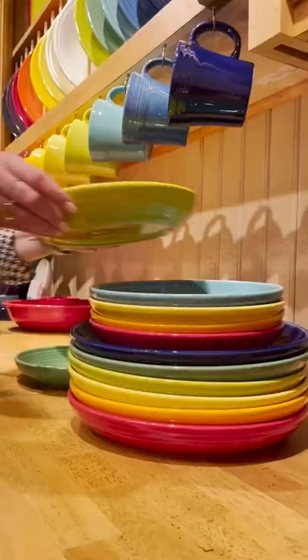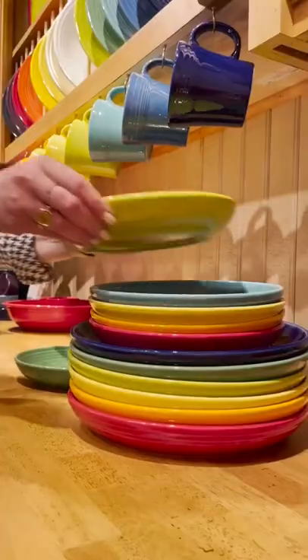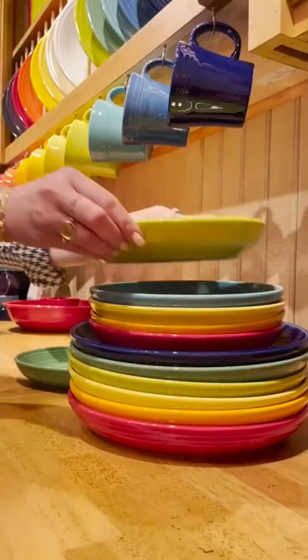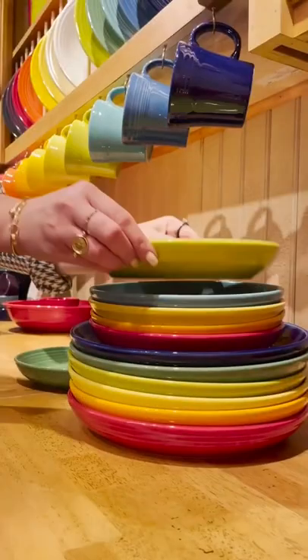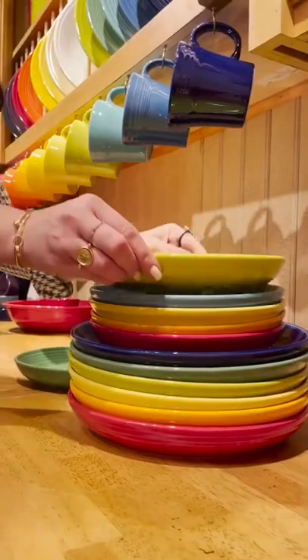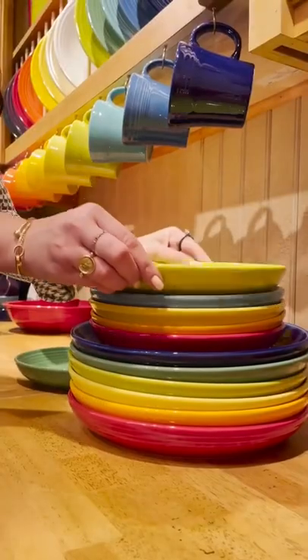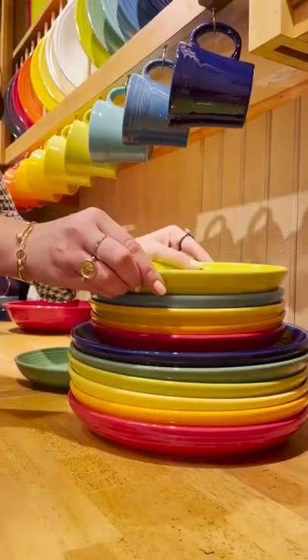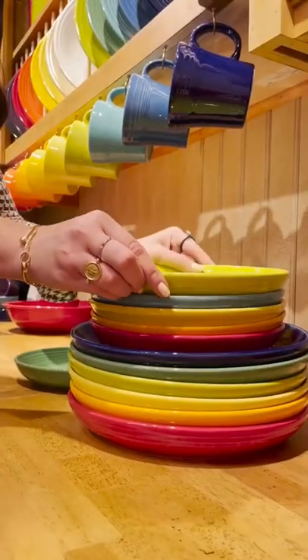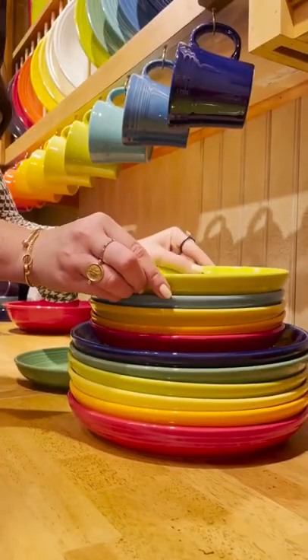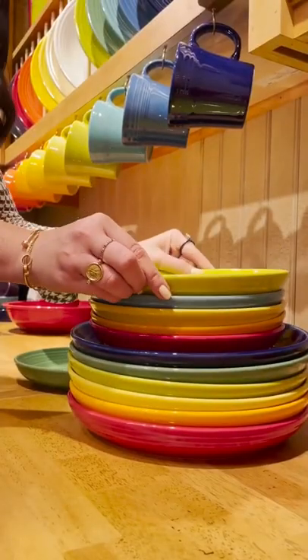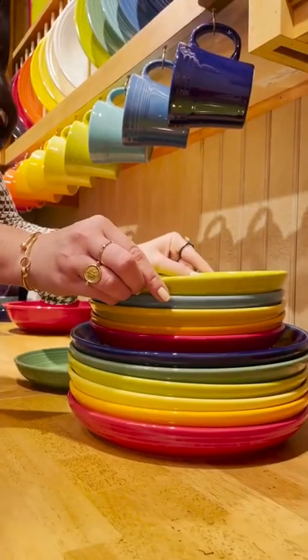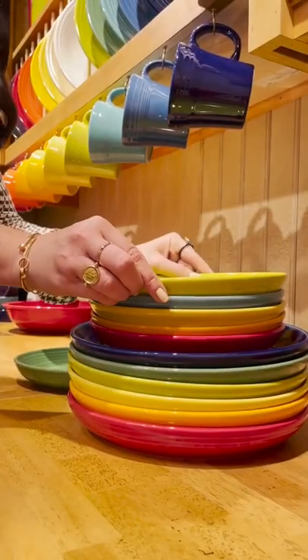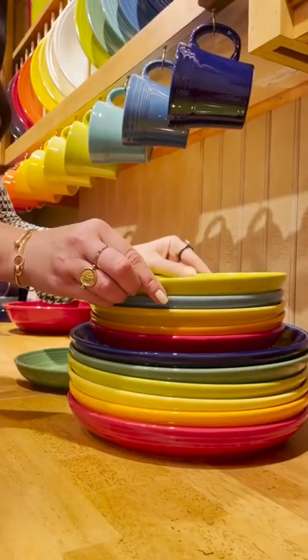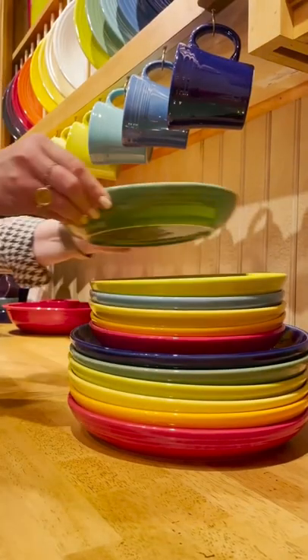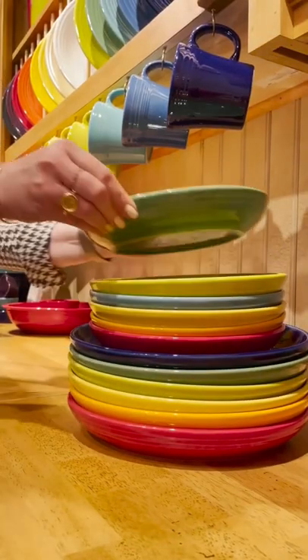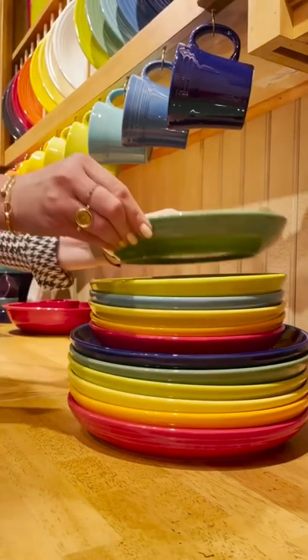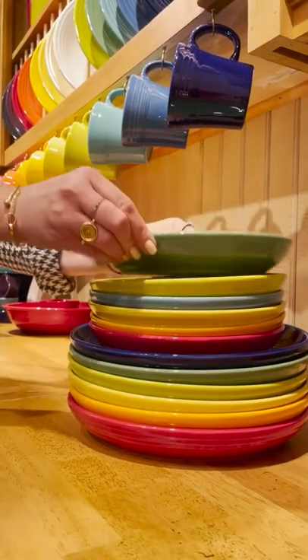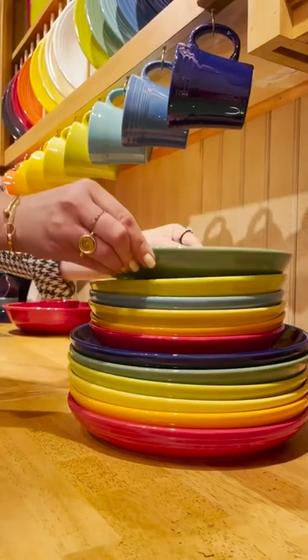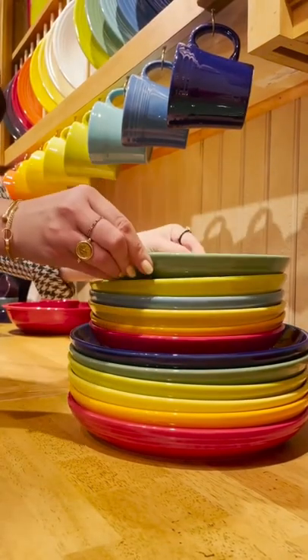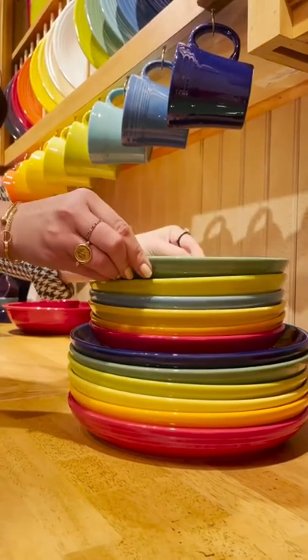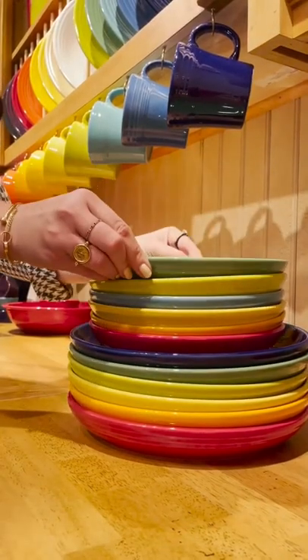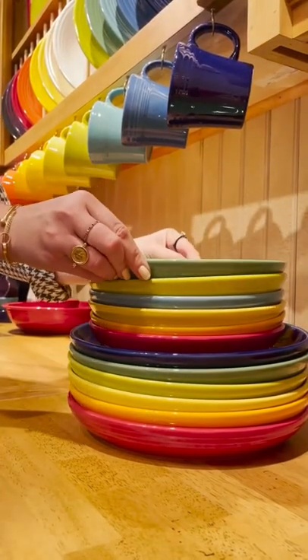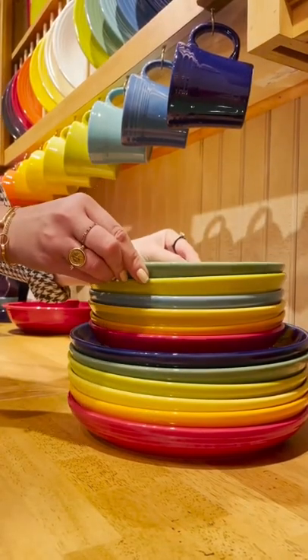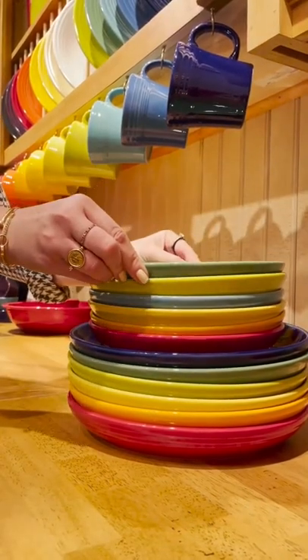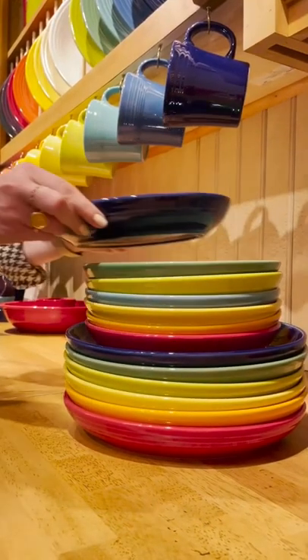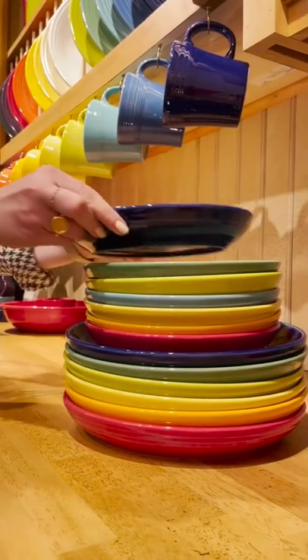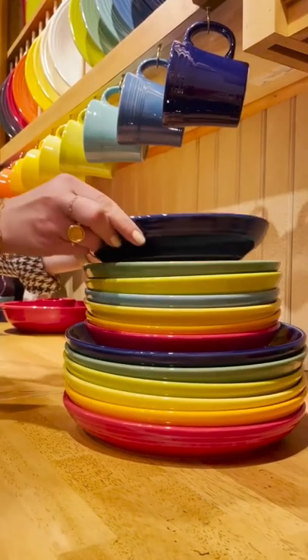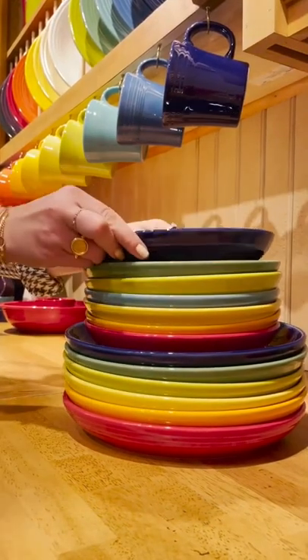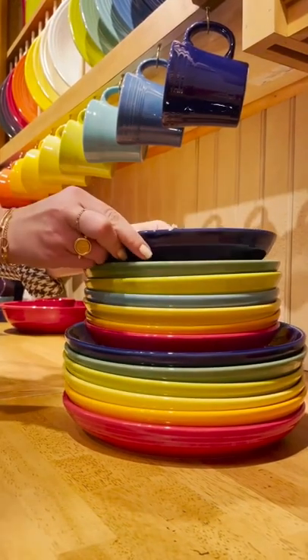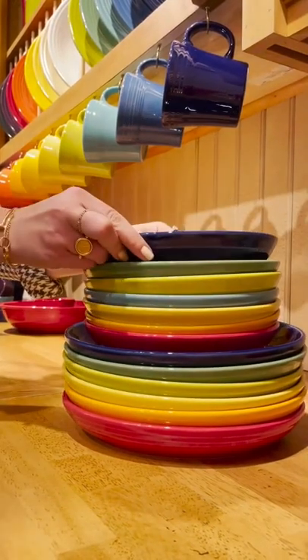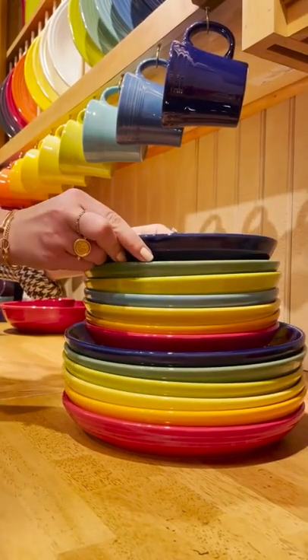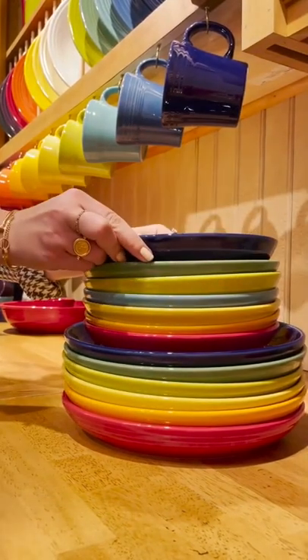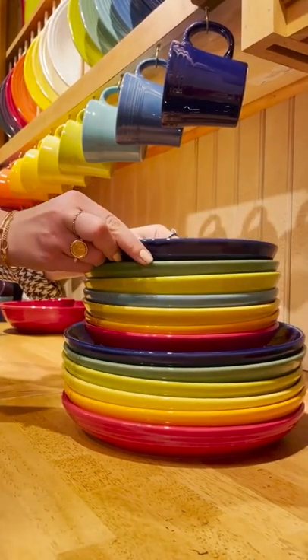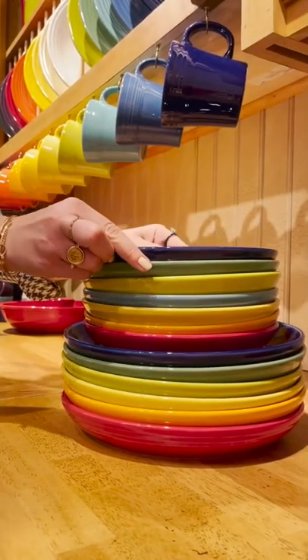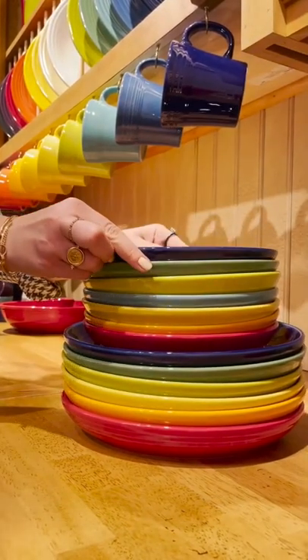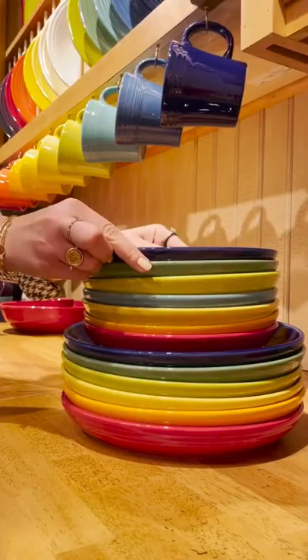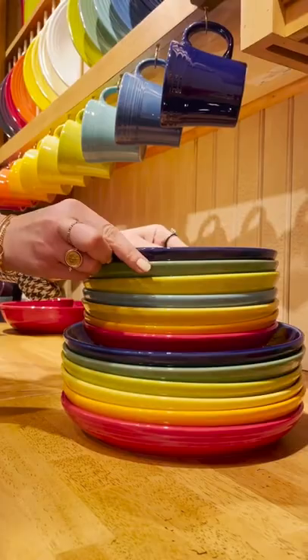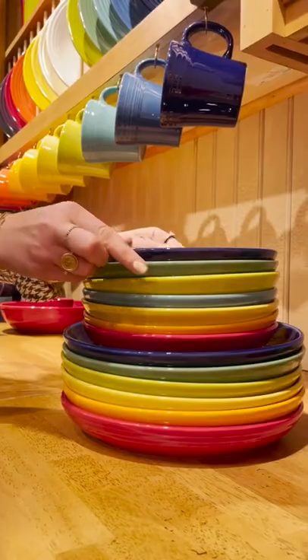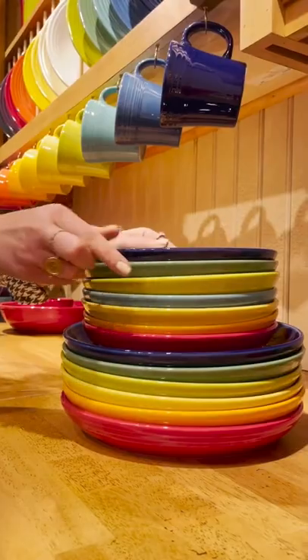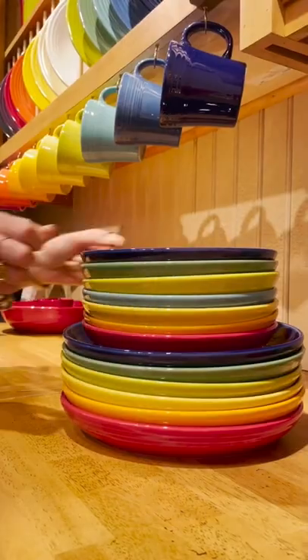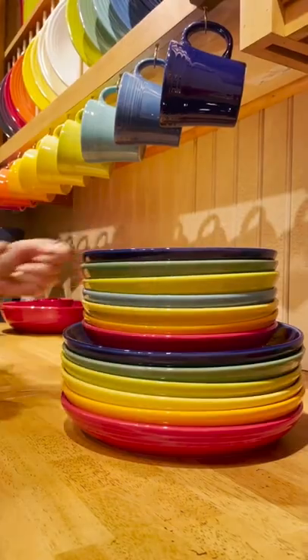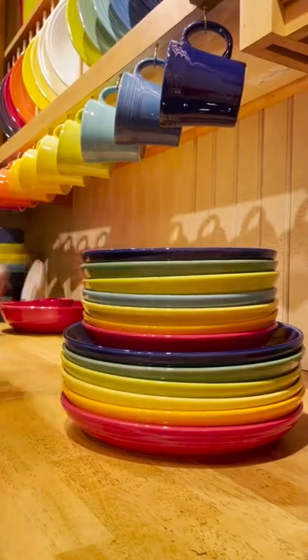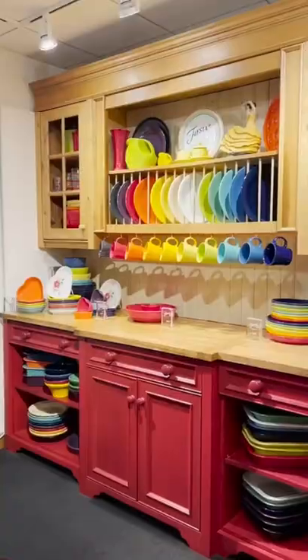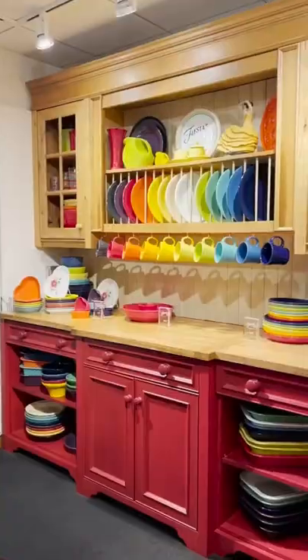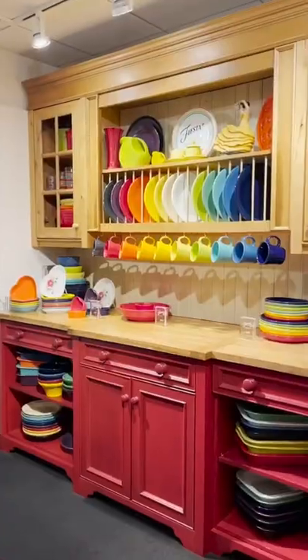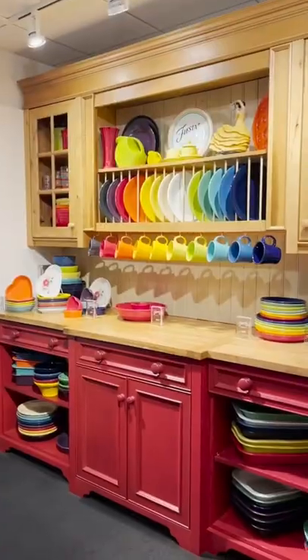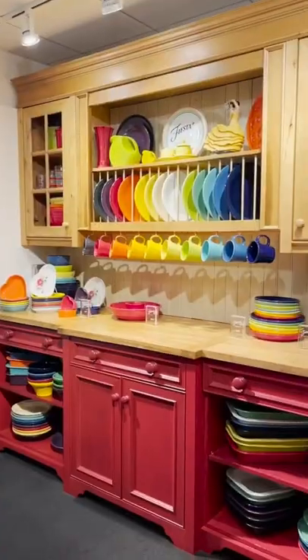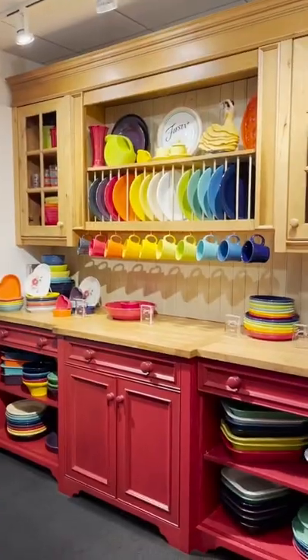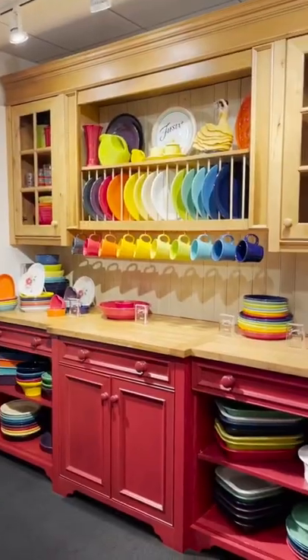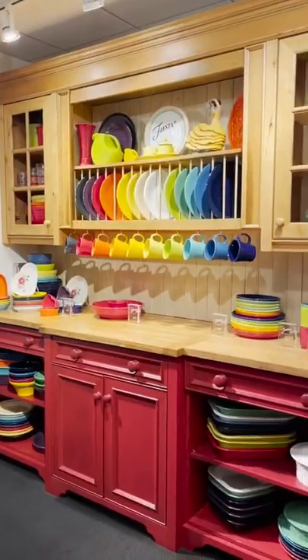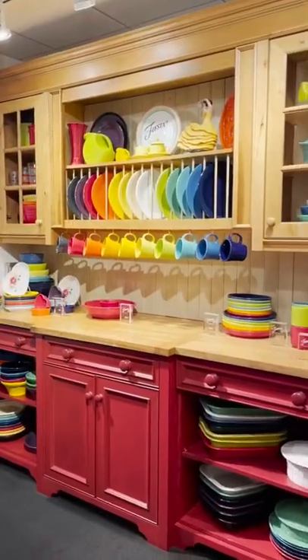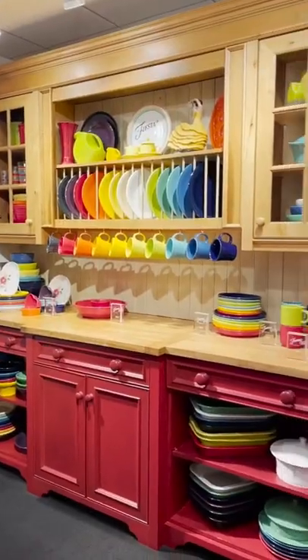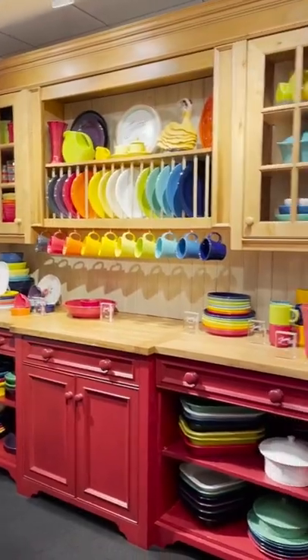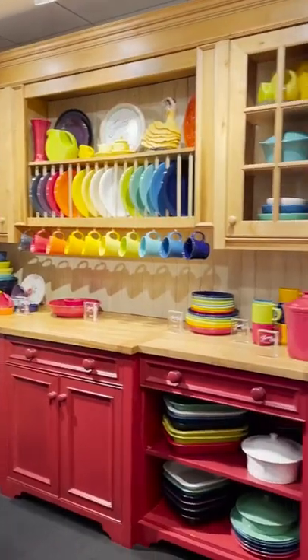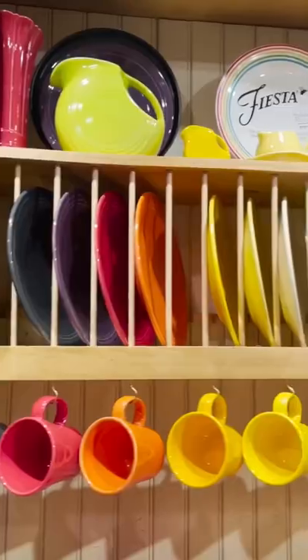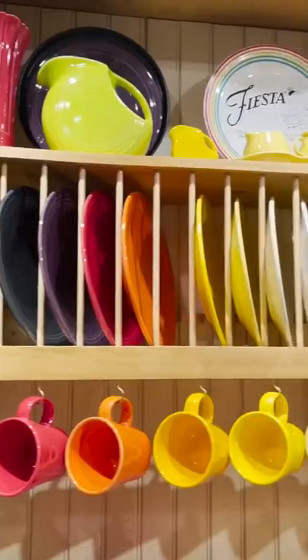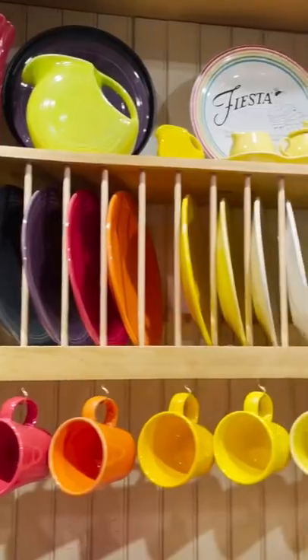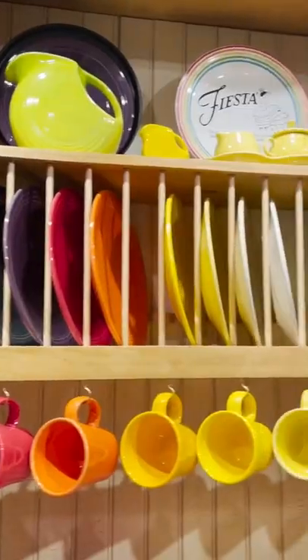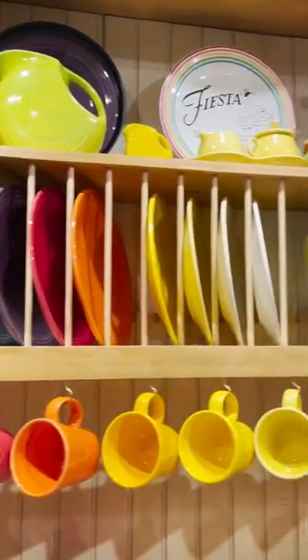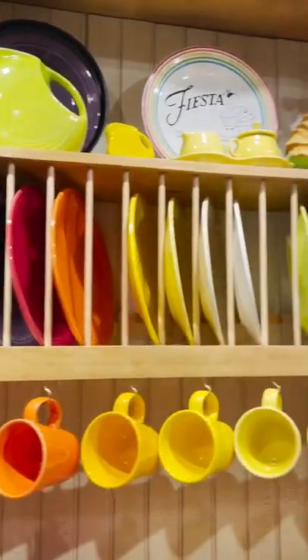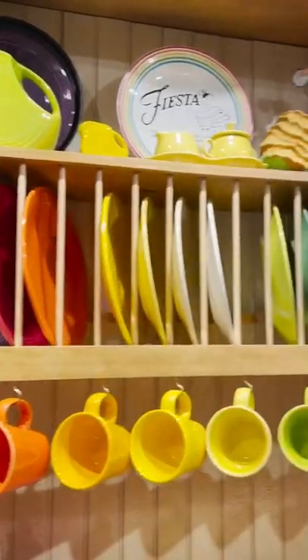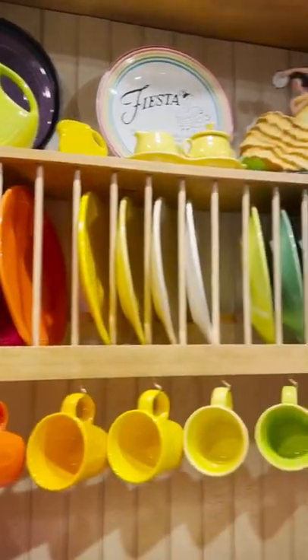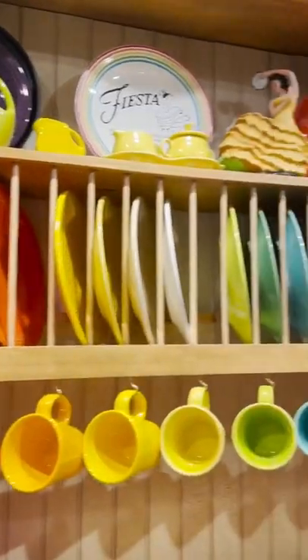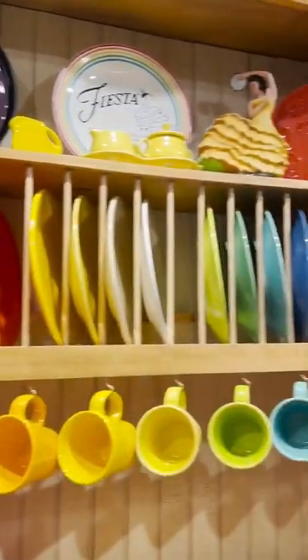Fiesta's bowl-plate hybrids are genius and perfect for all foods, even saucy ones. The Heritage brand showroom is a literal rainbow.